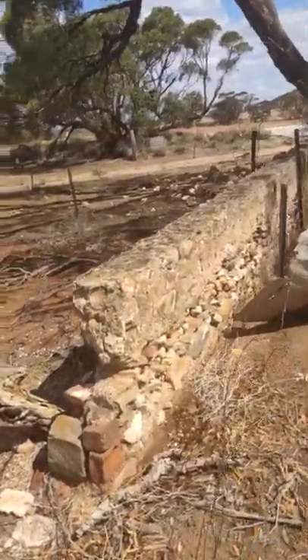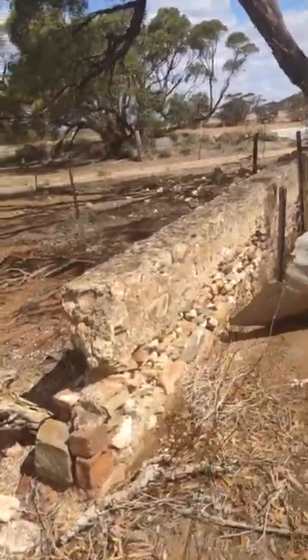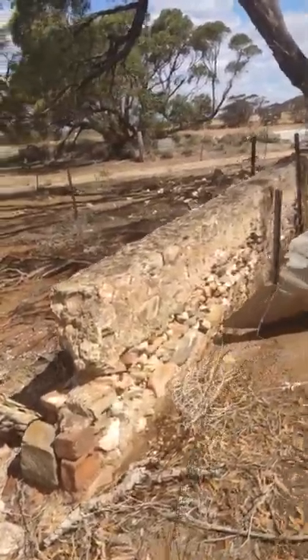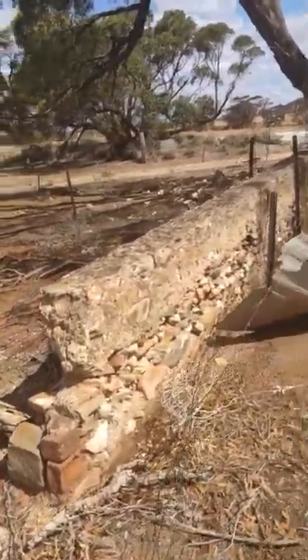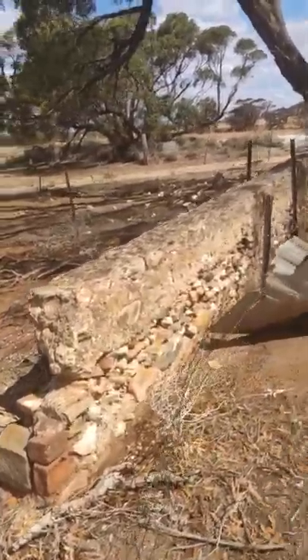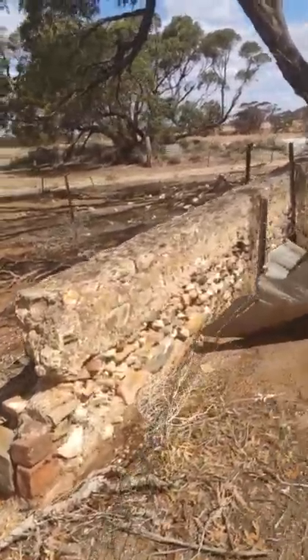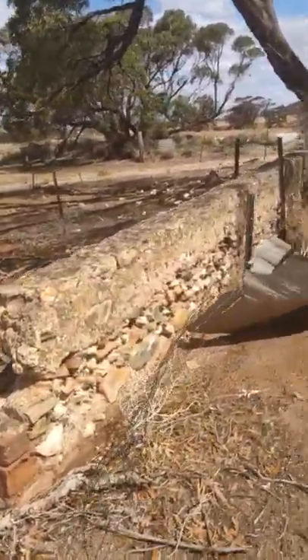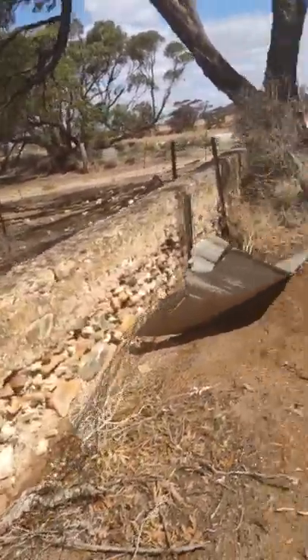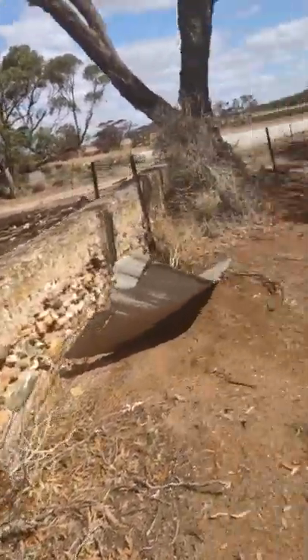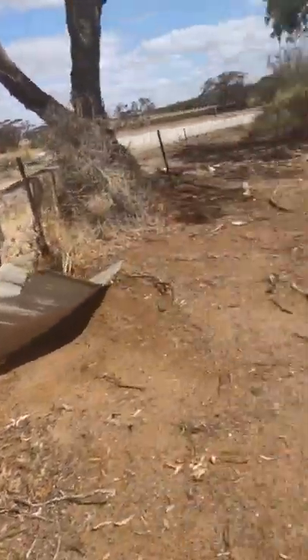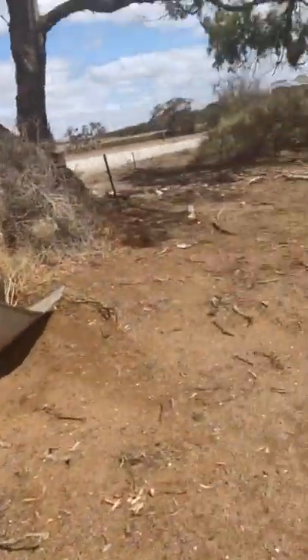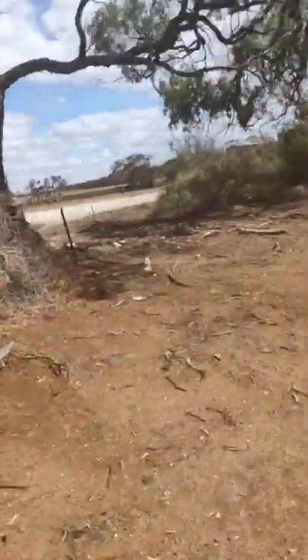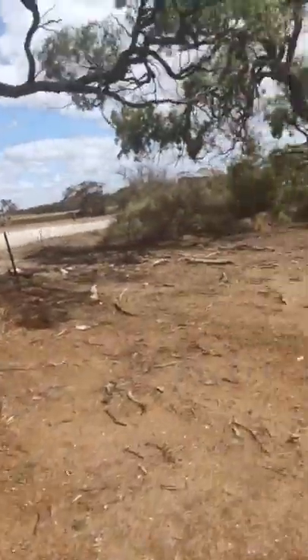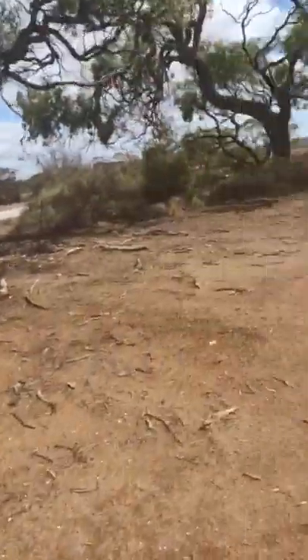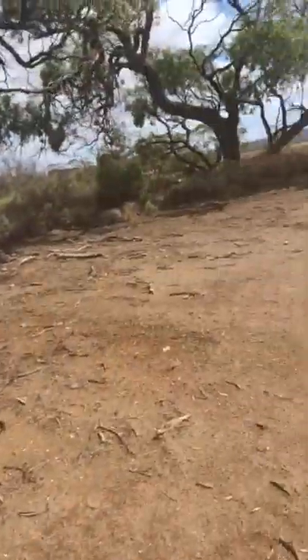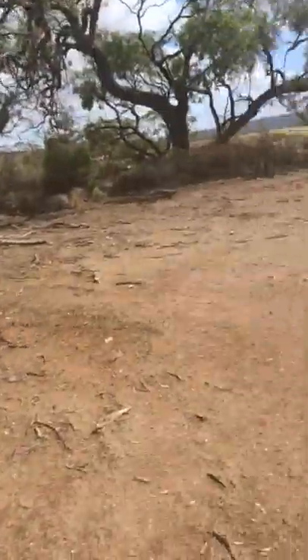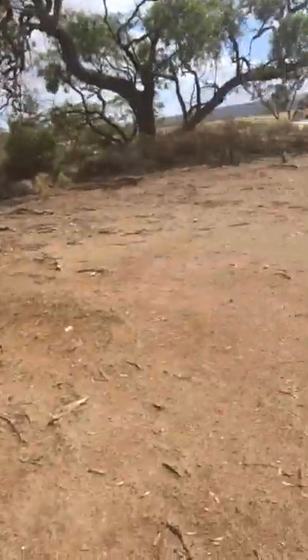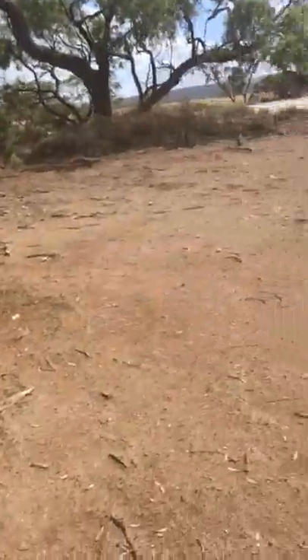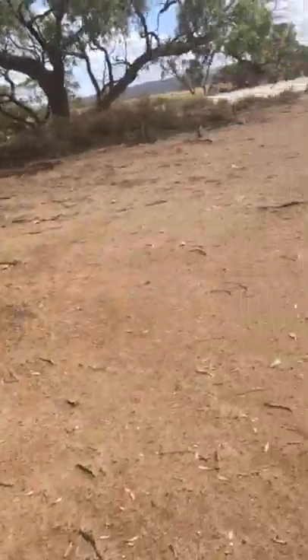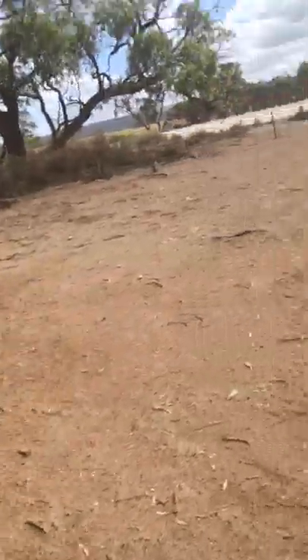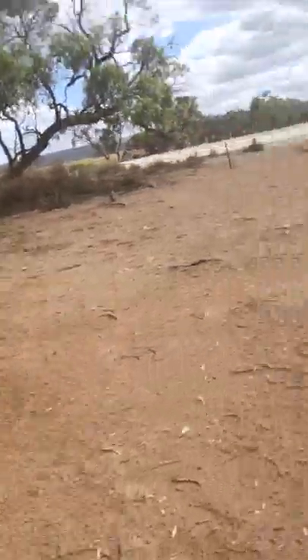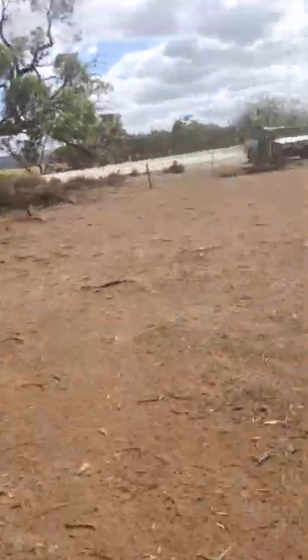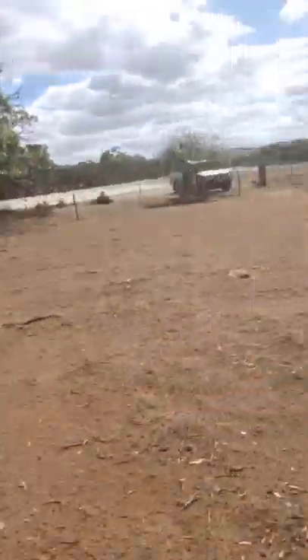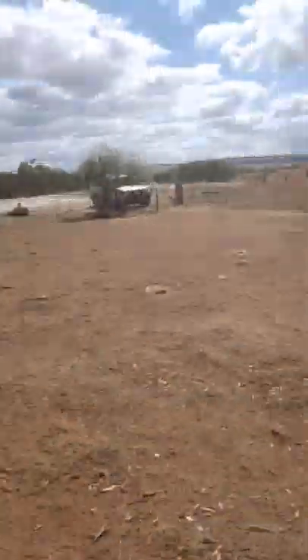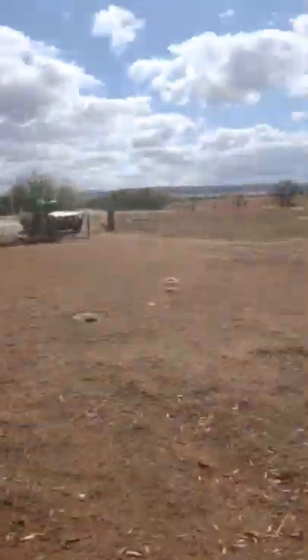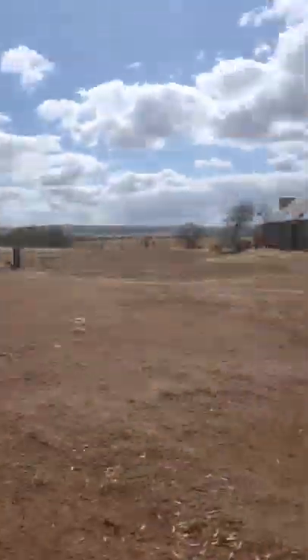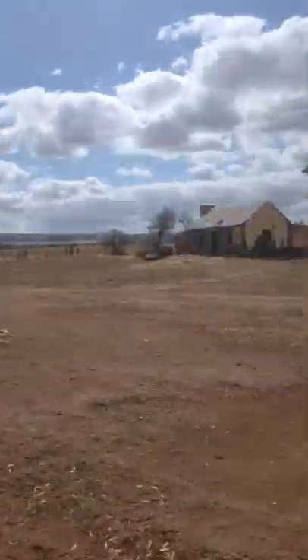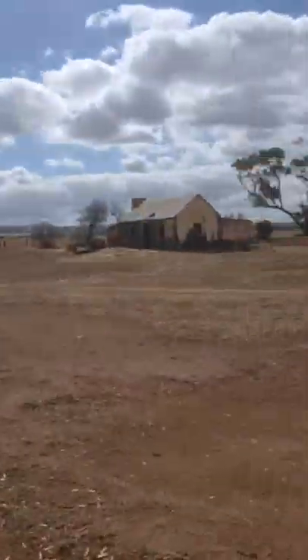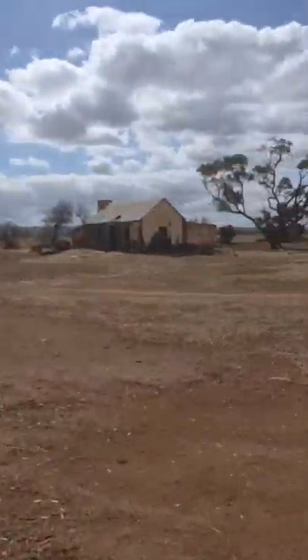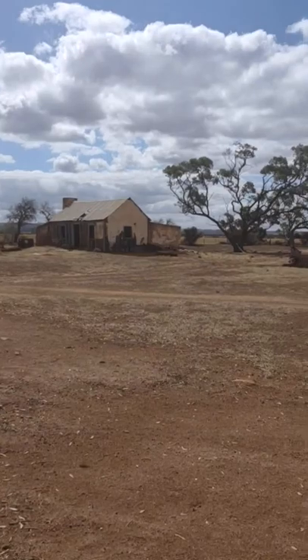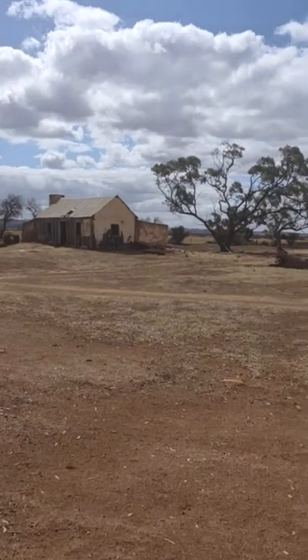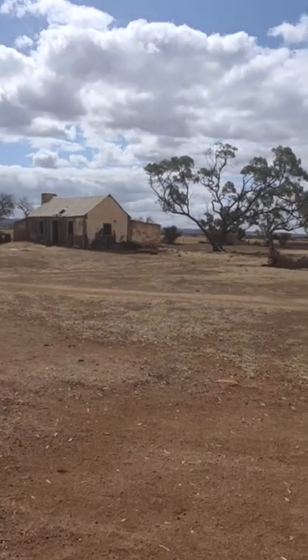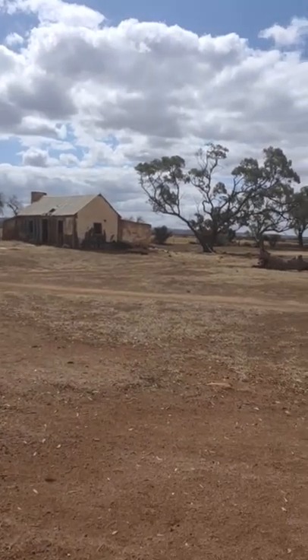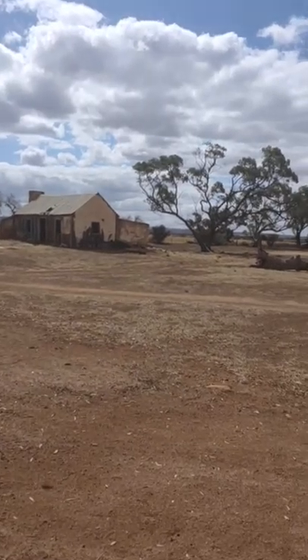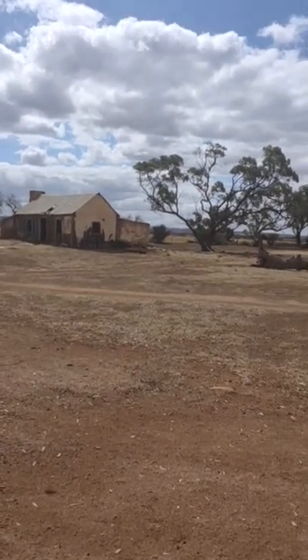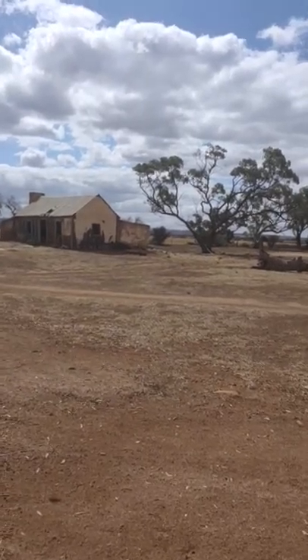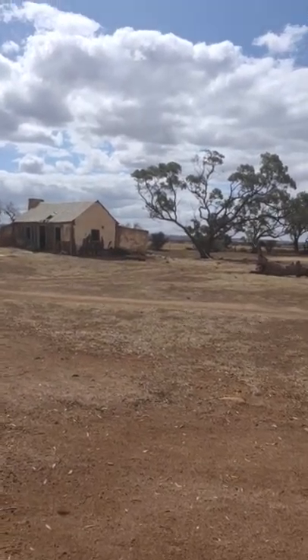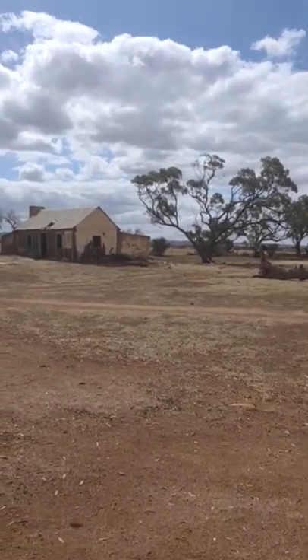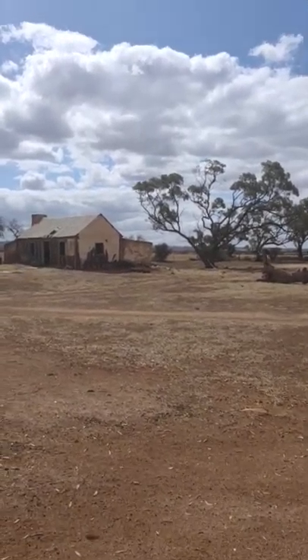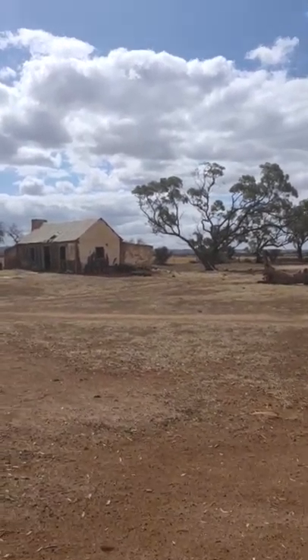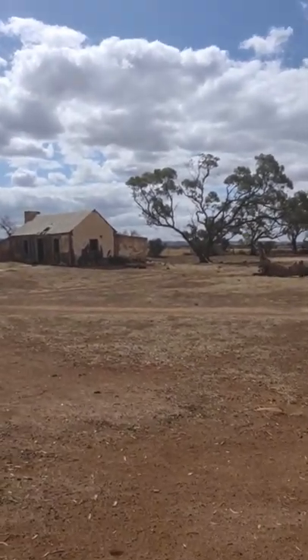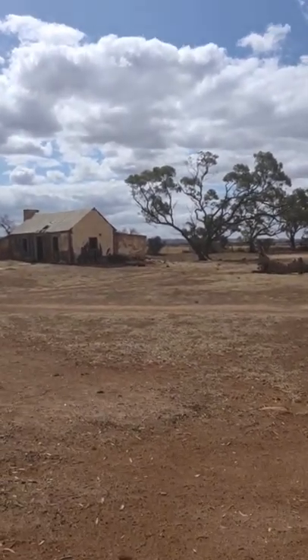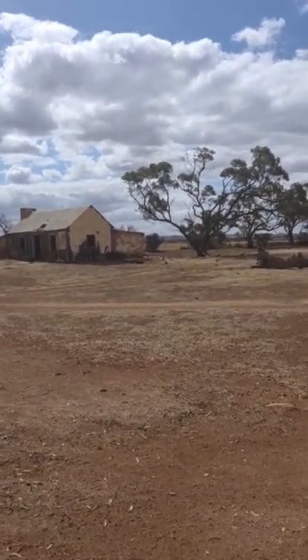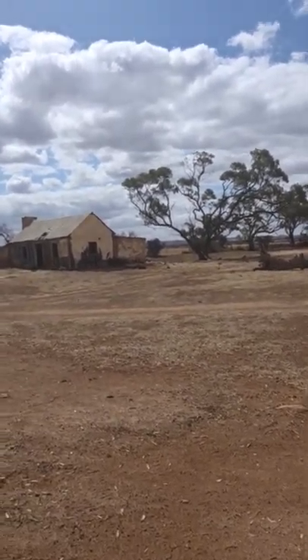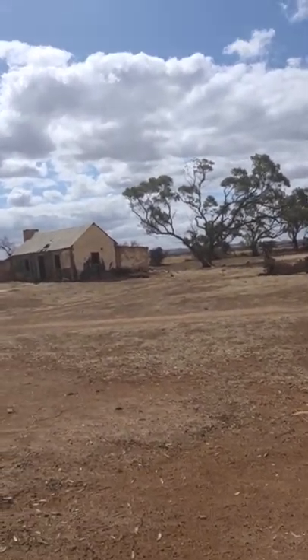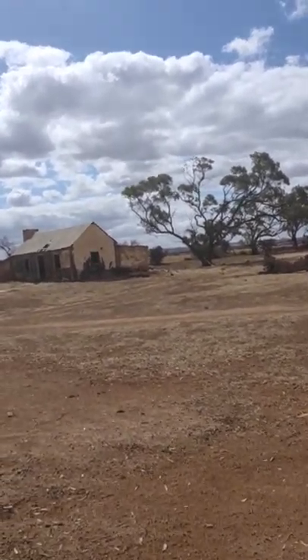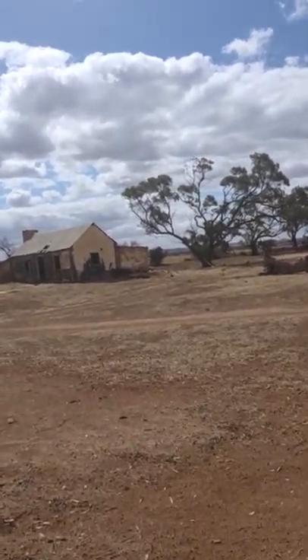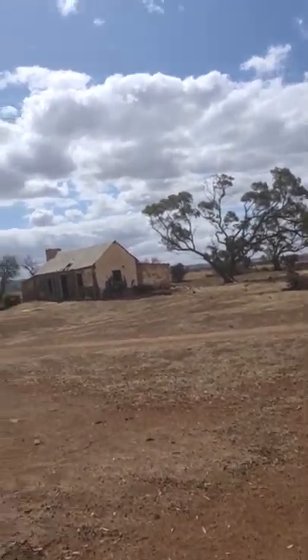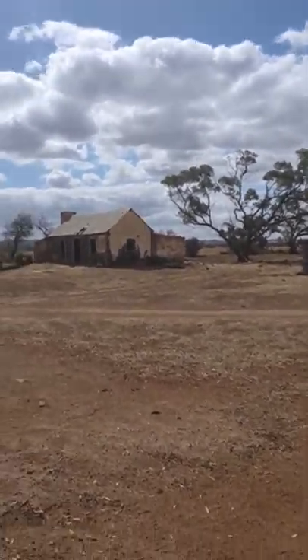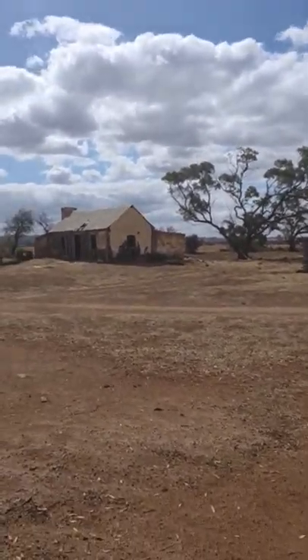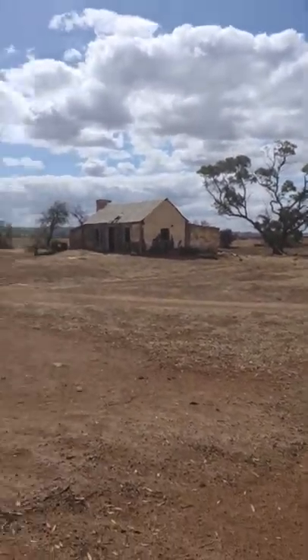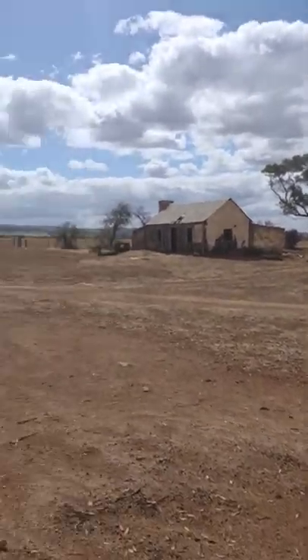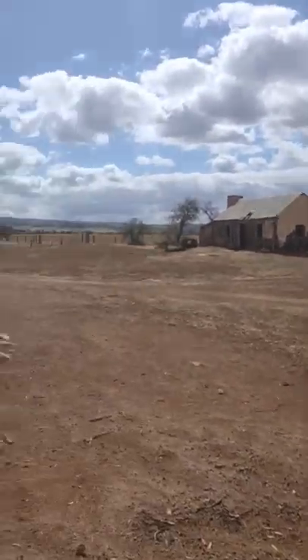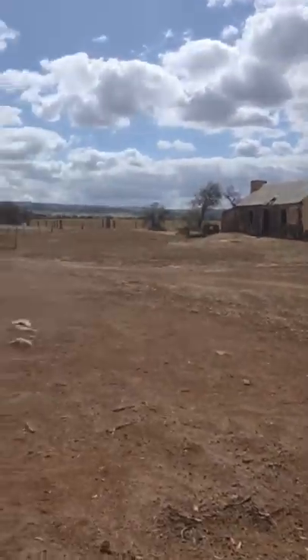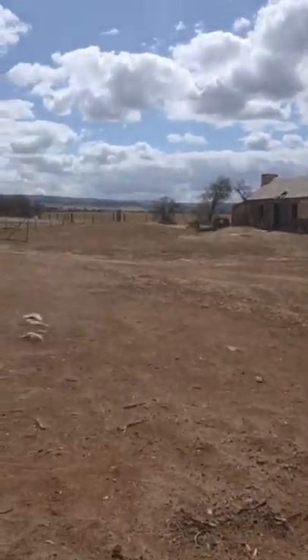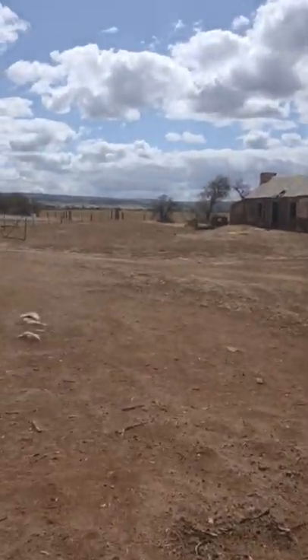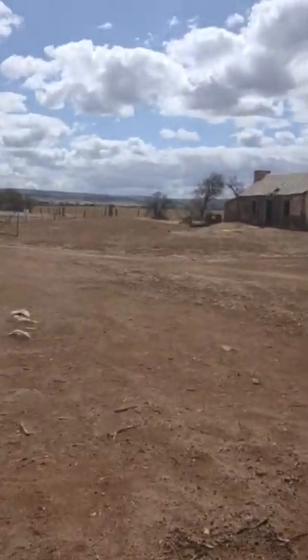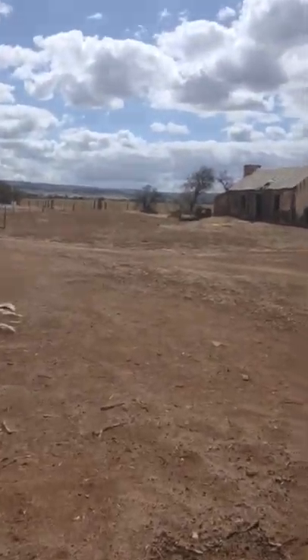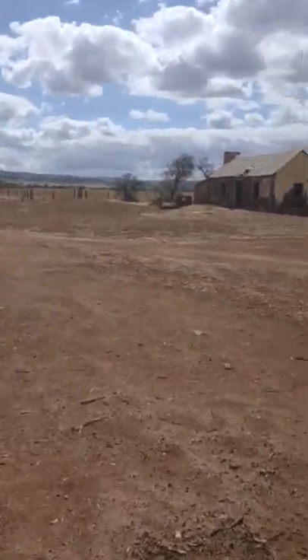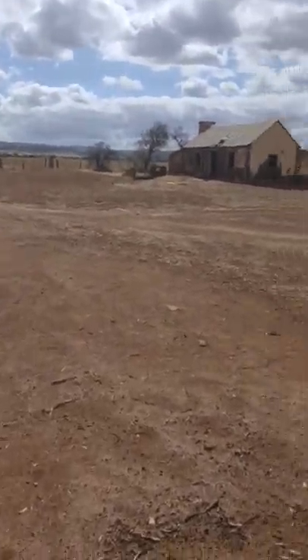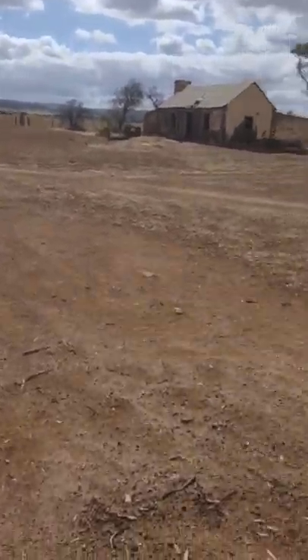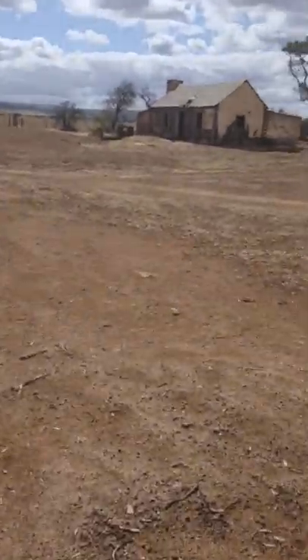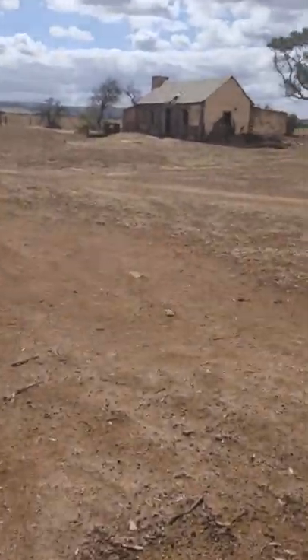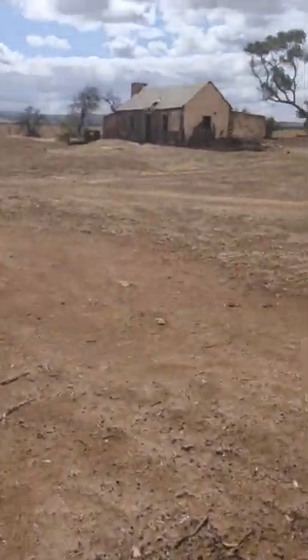Yeah, it's pretty cool. It's a good-looking house. I love these old cottages.